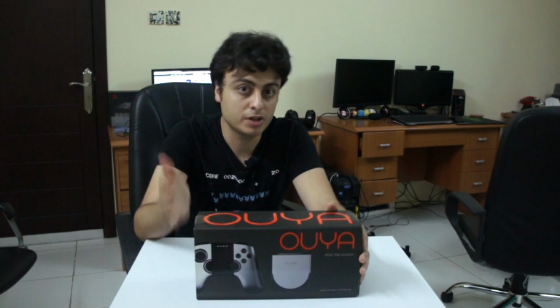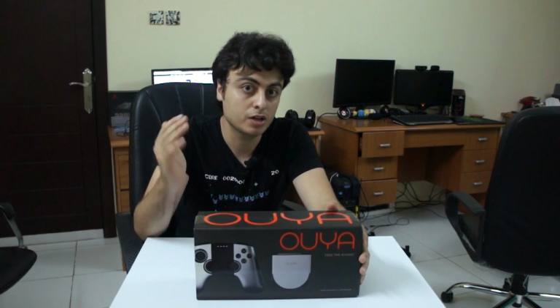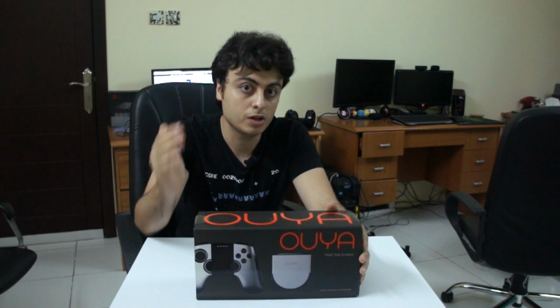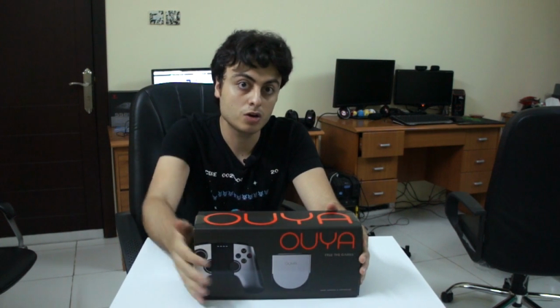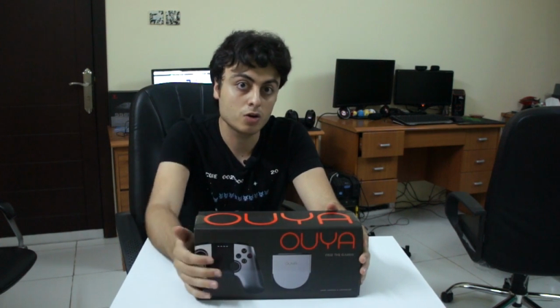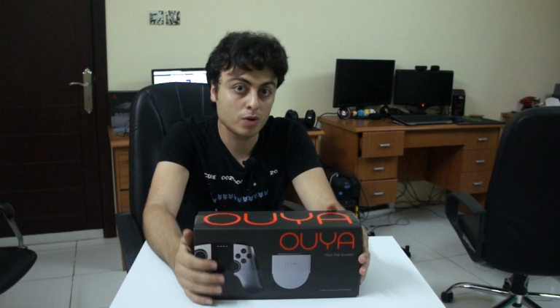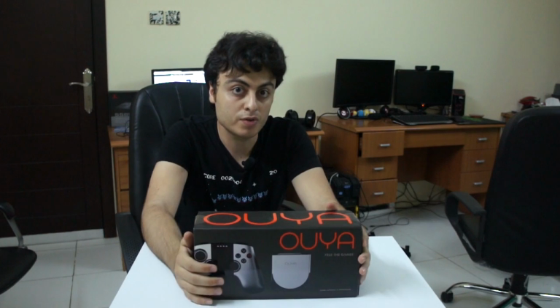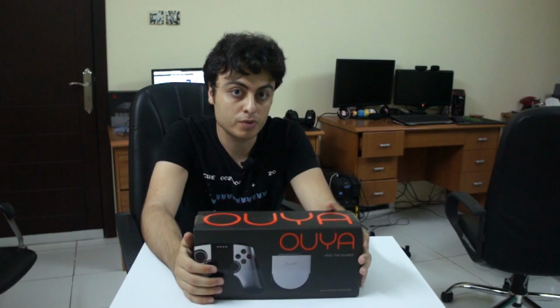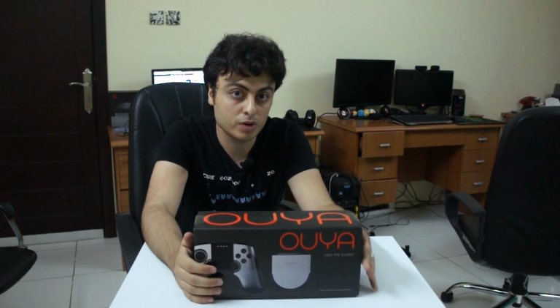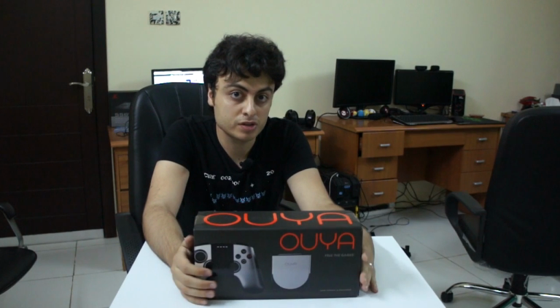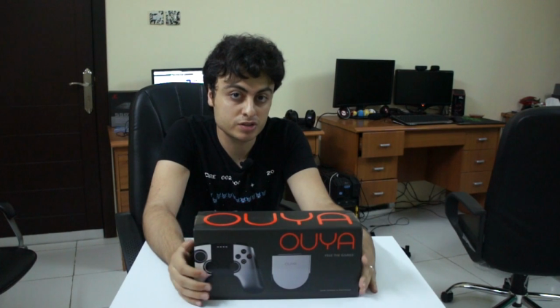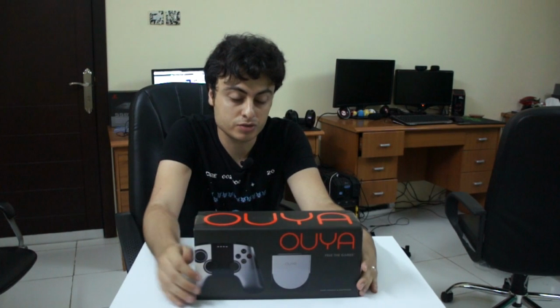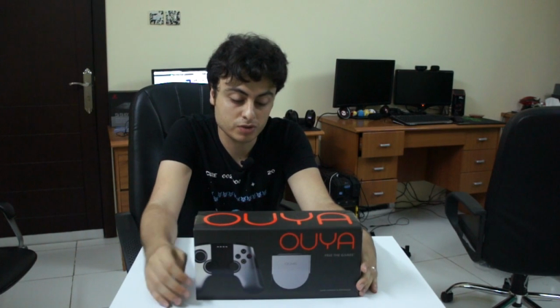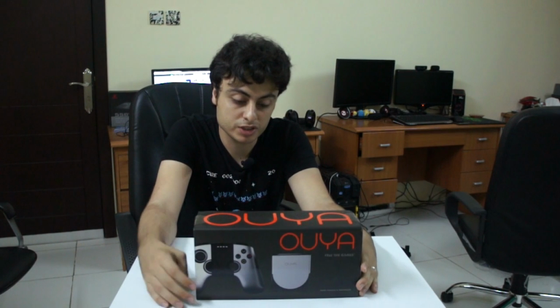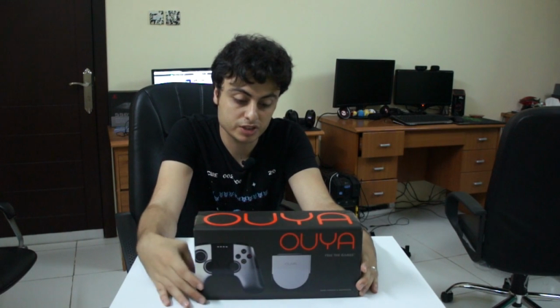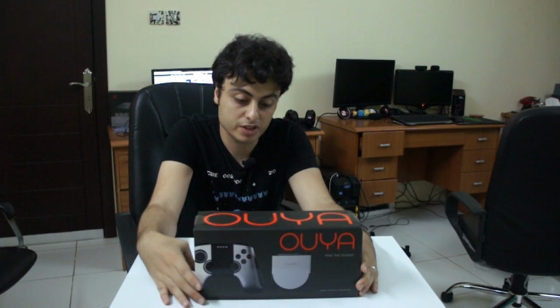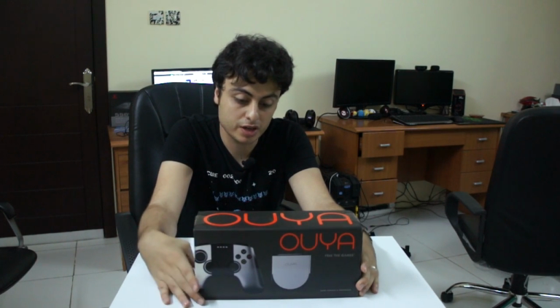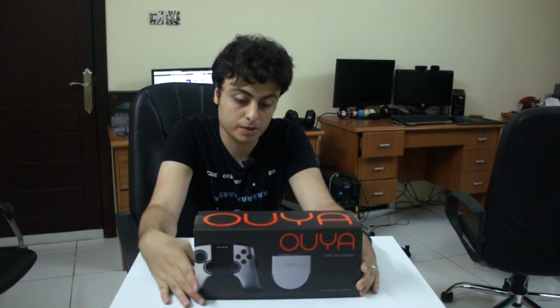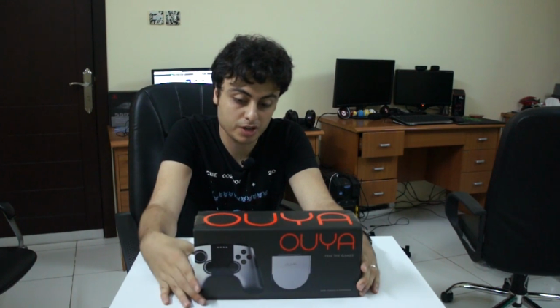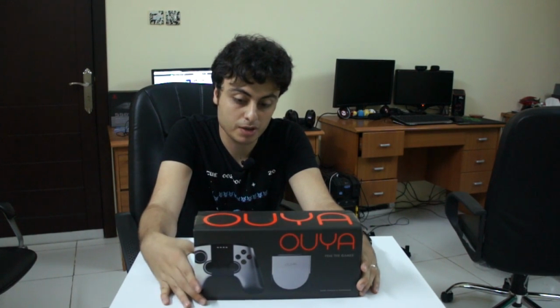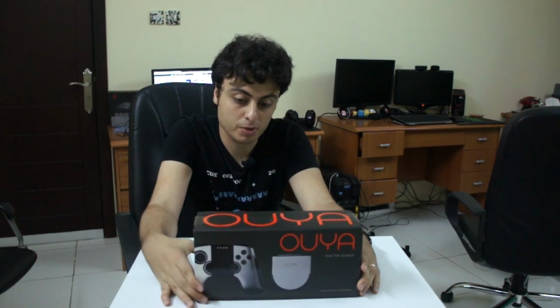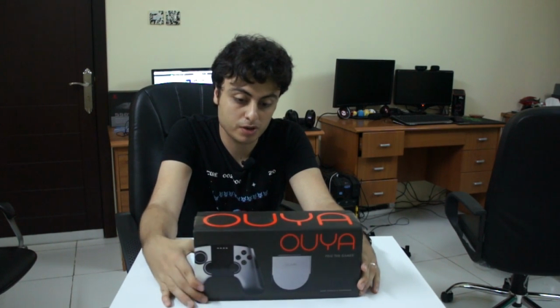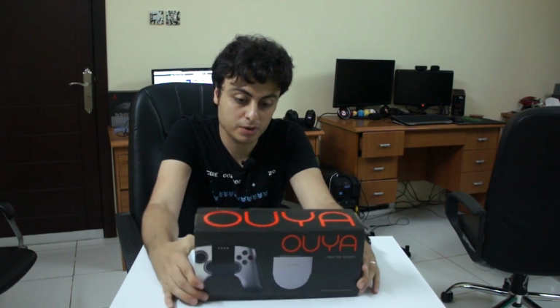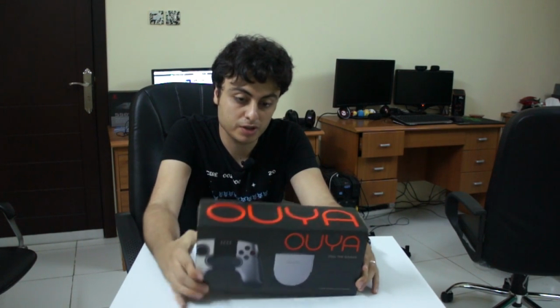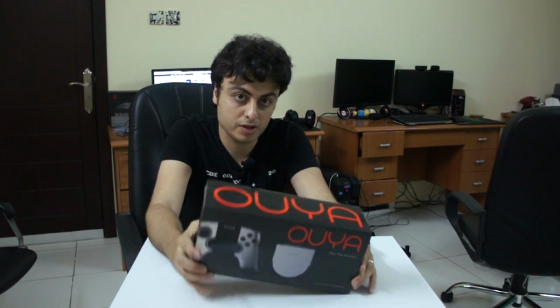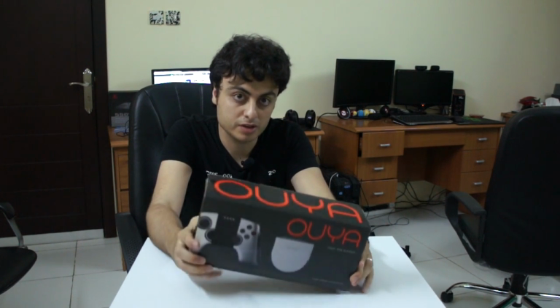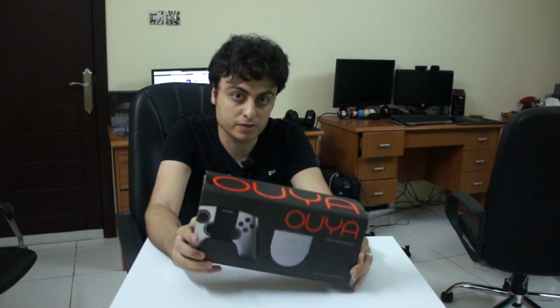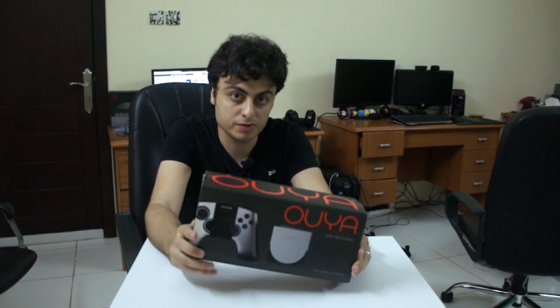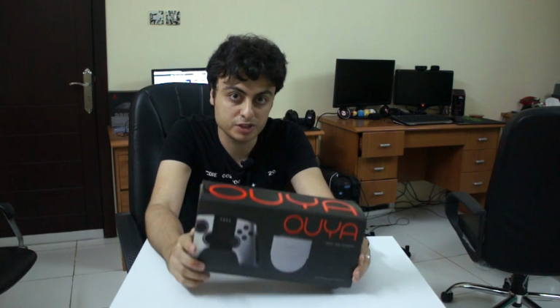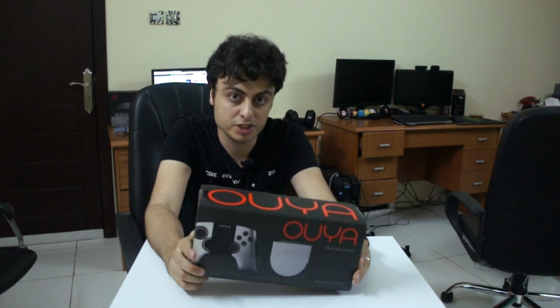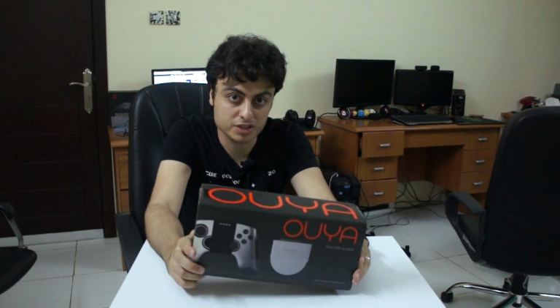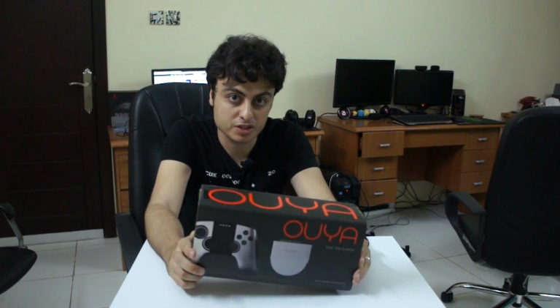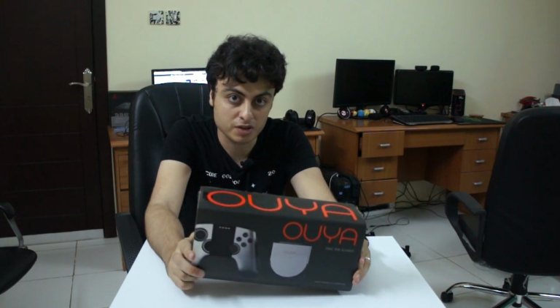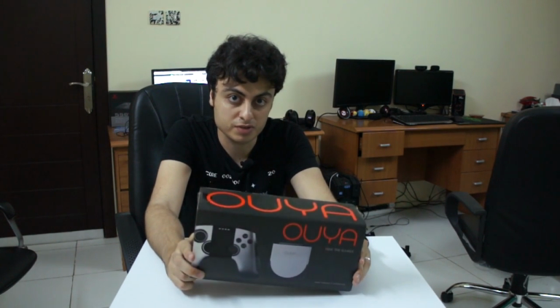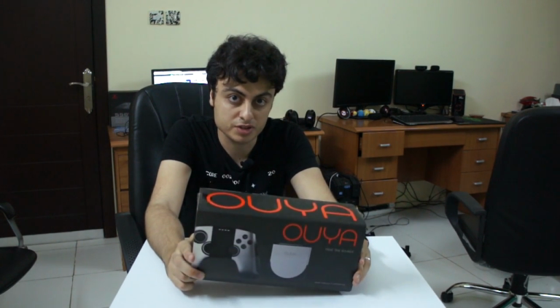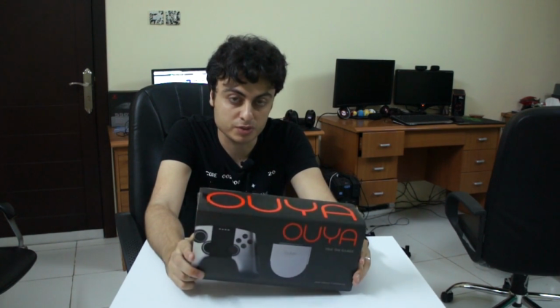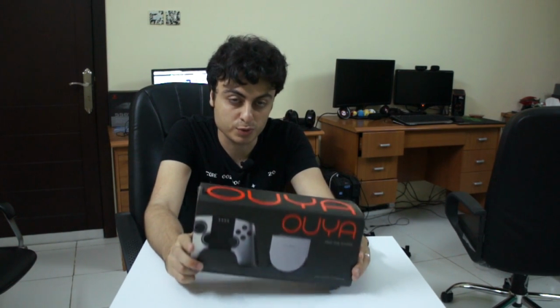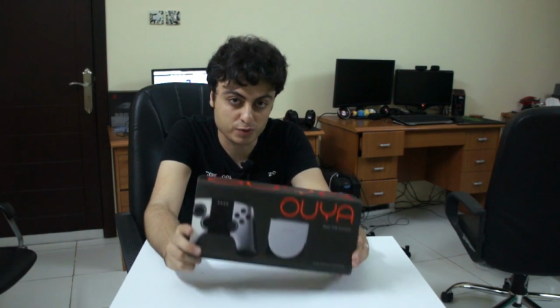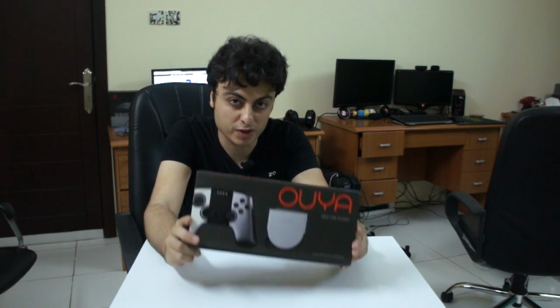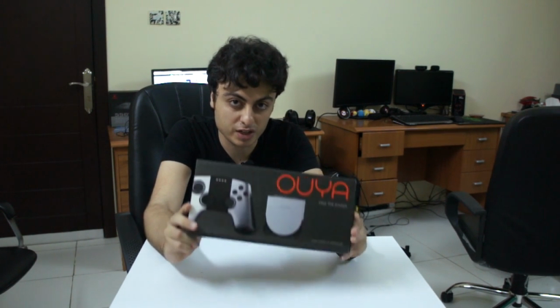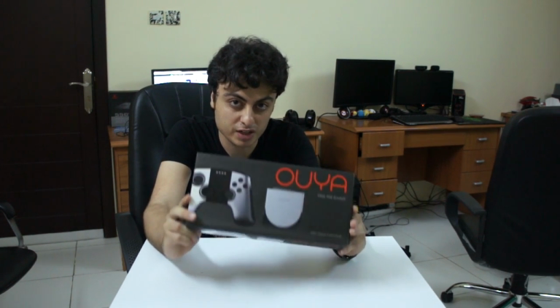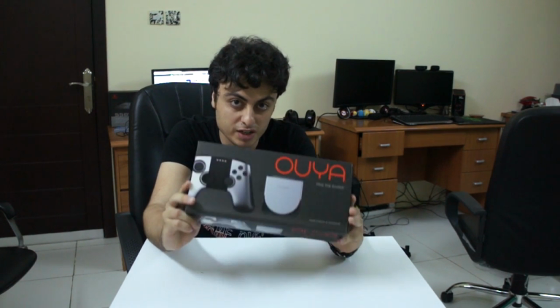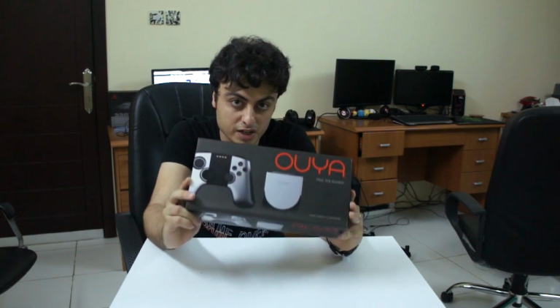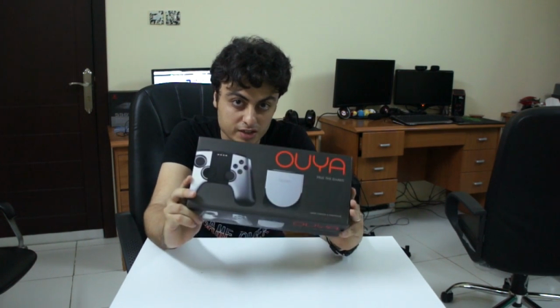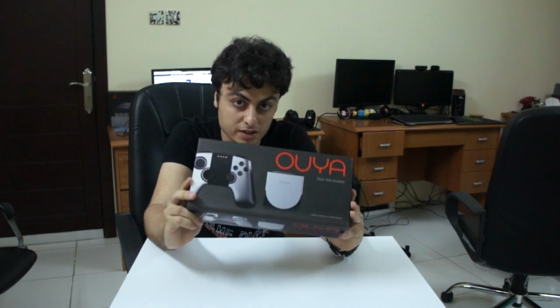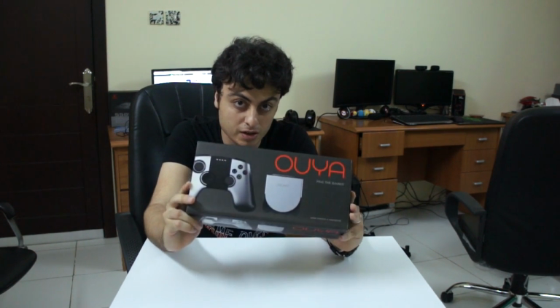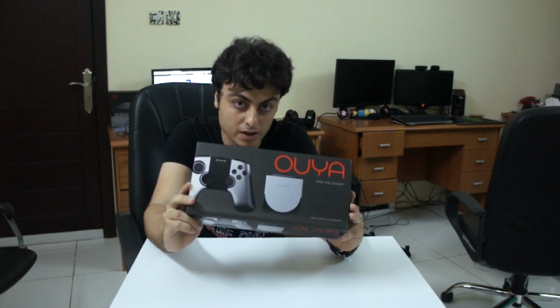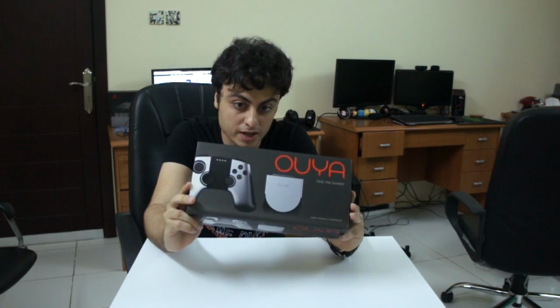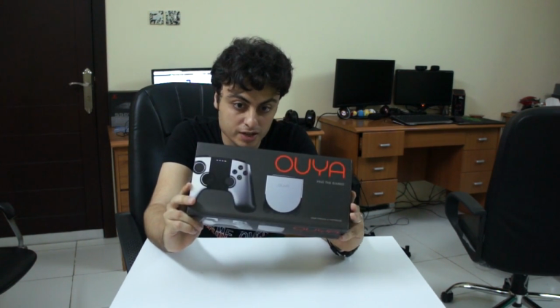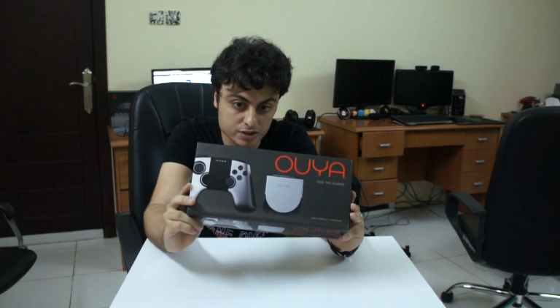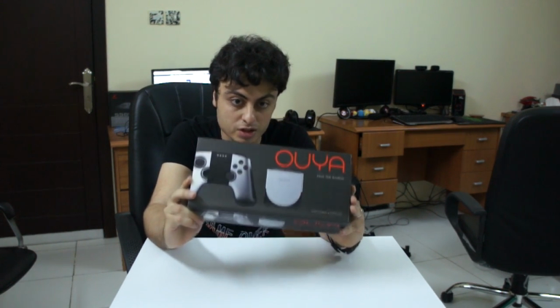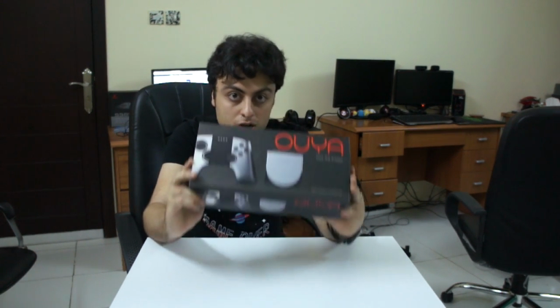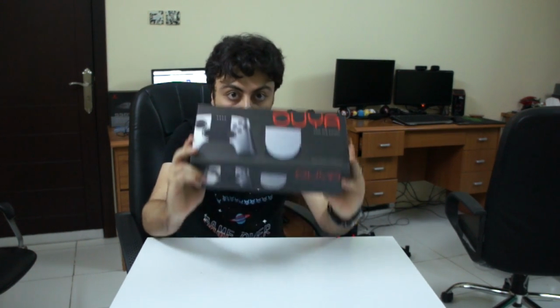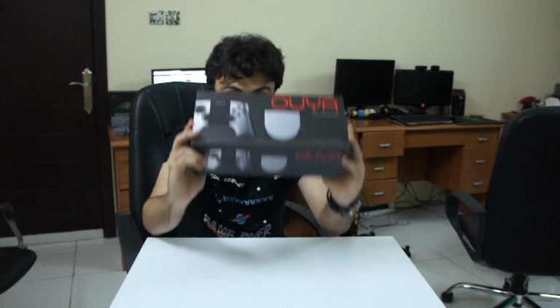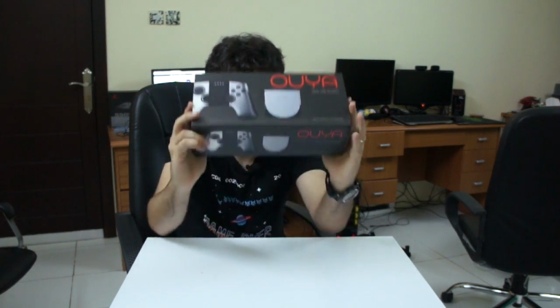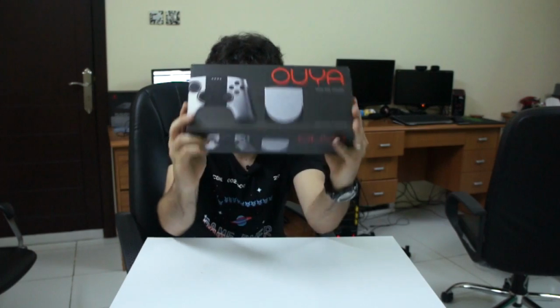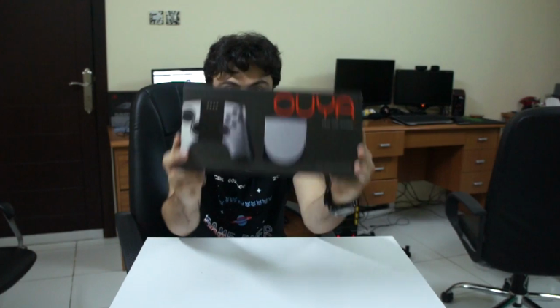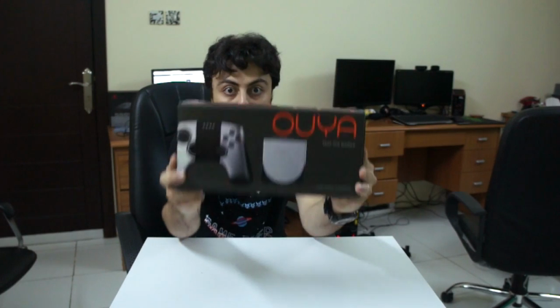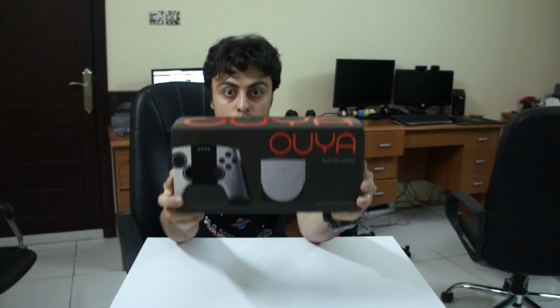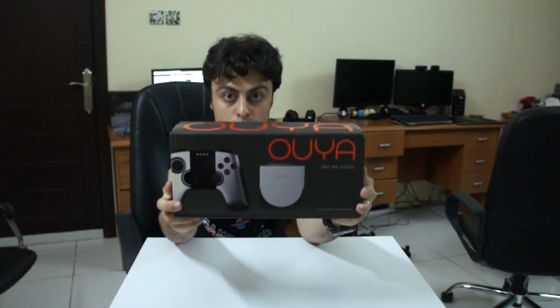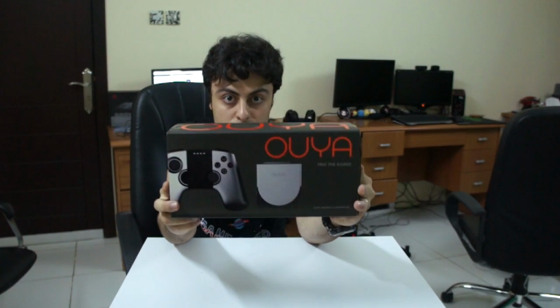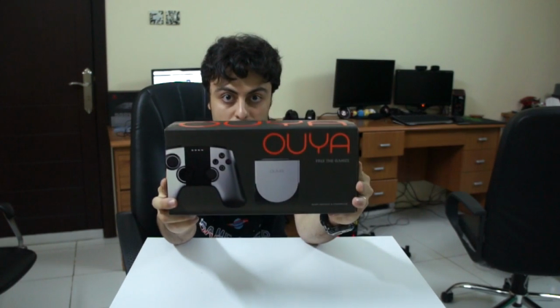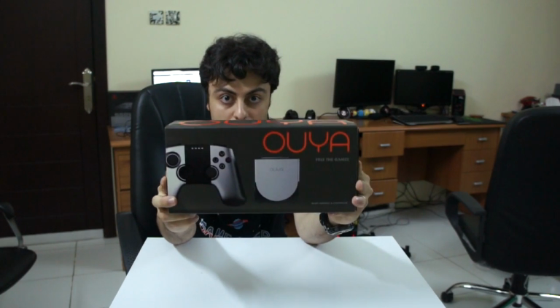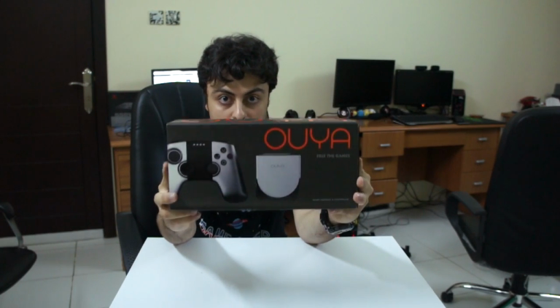Hello everyone, this is Rashid the Arab Gamer. I'm here at the BGS office and we finally got our hands on the OUYA.